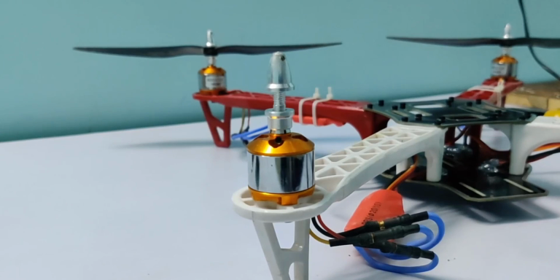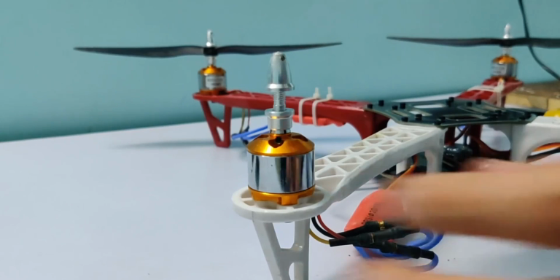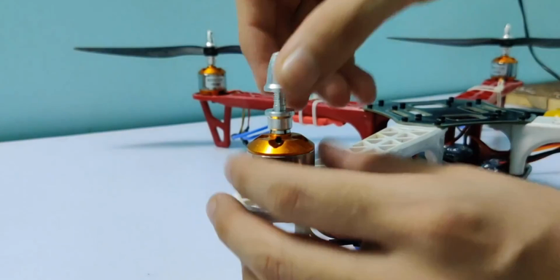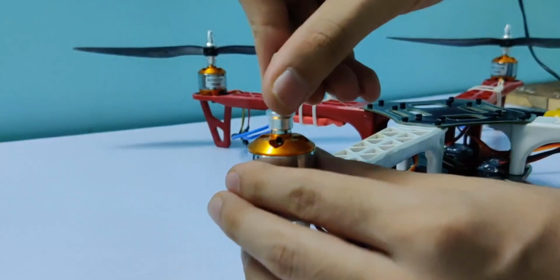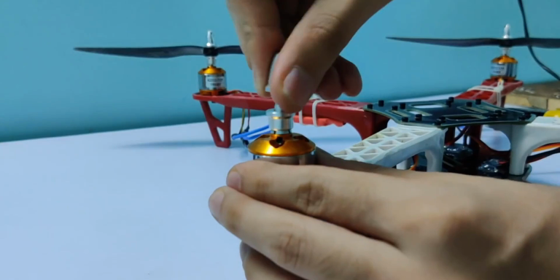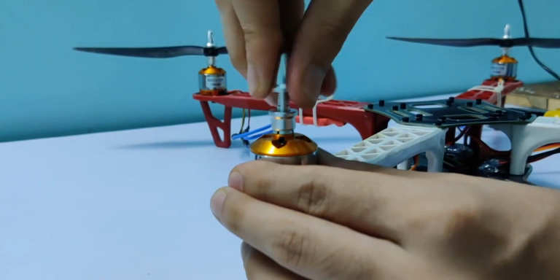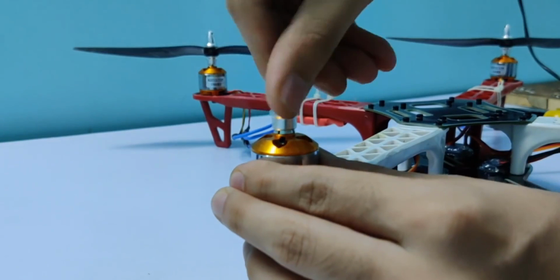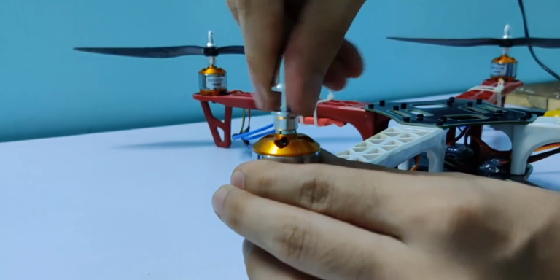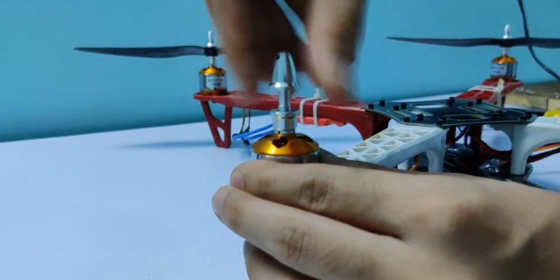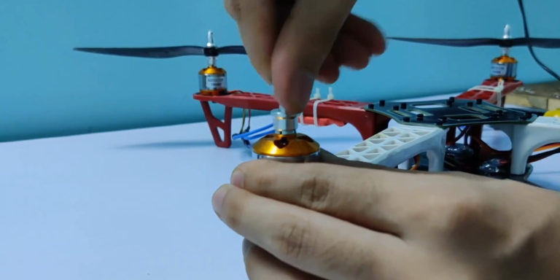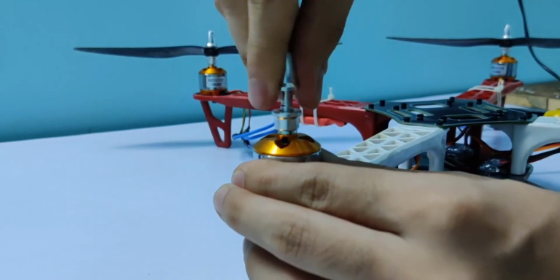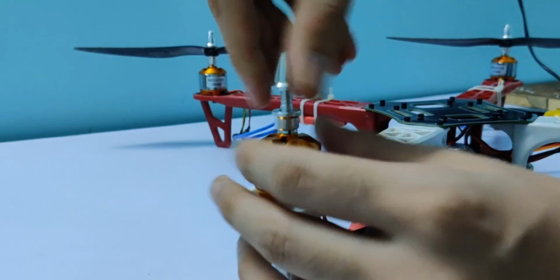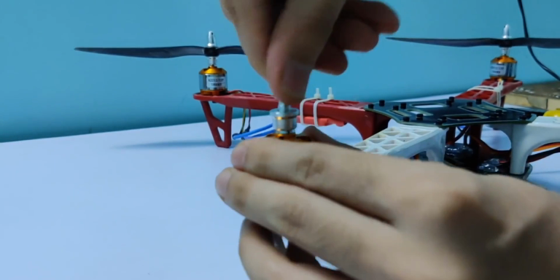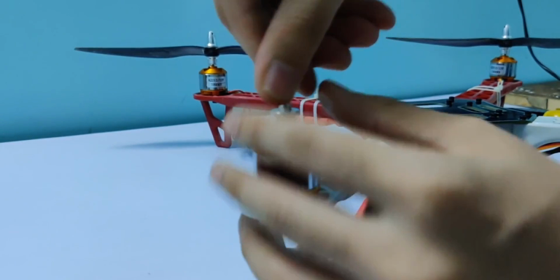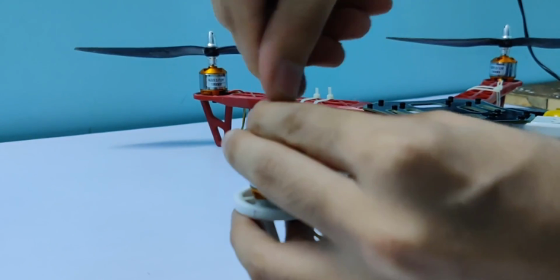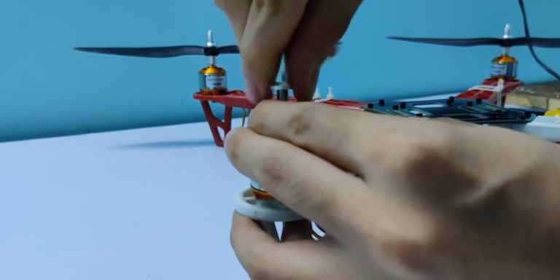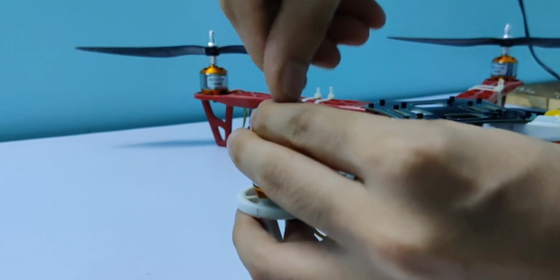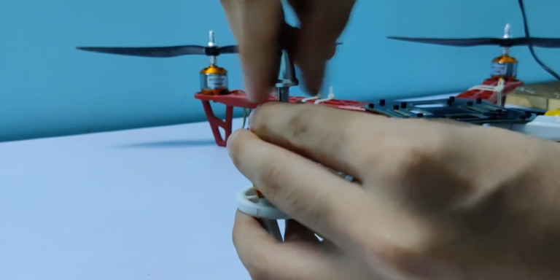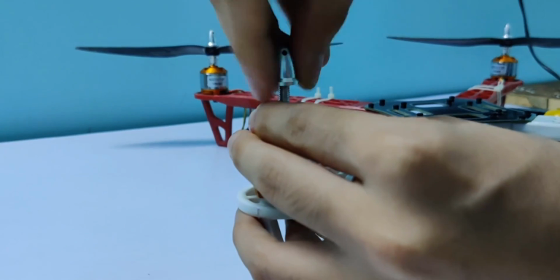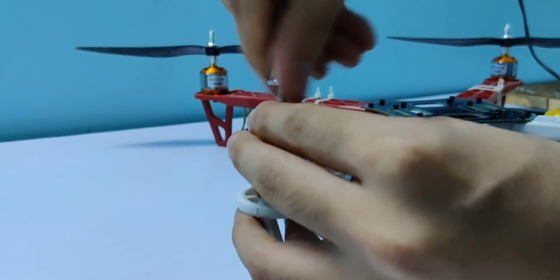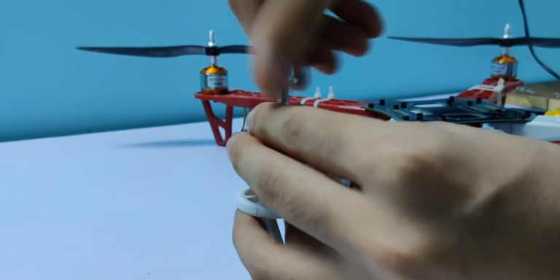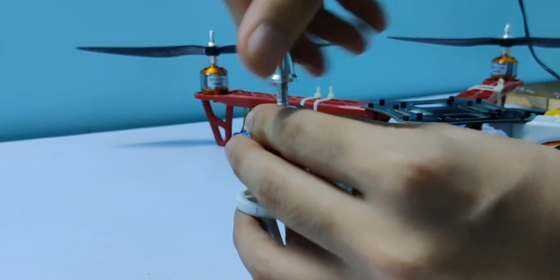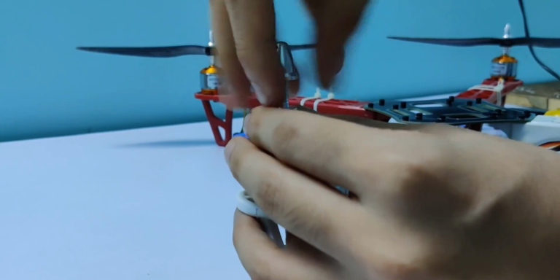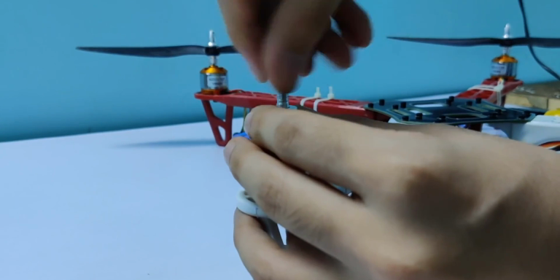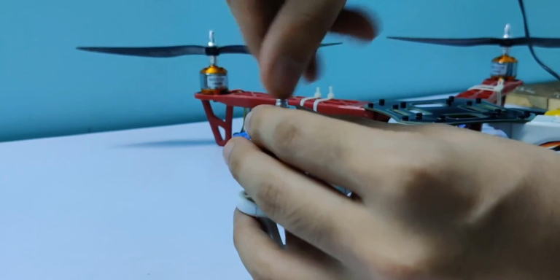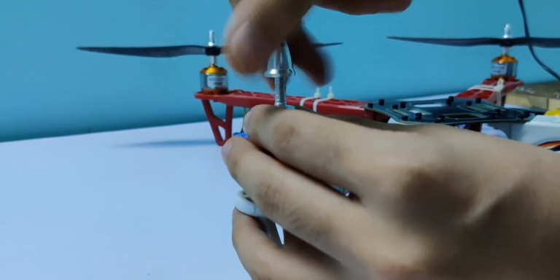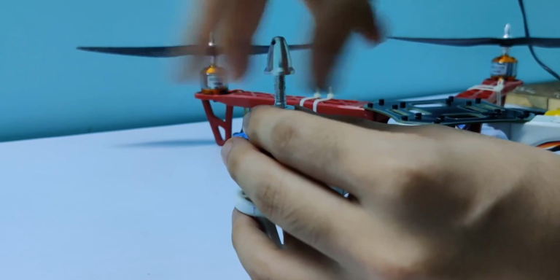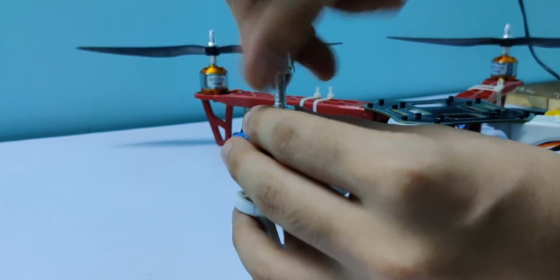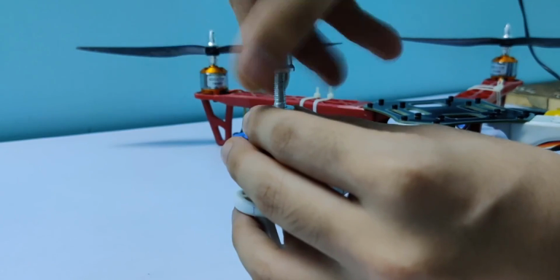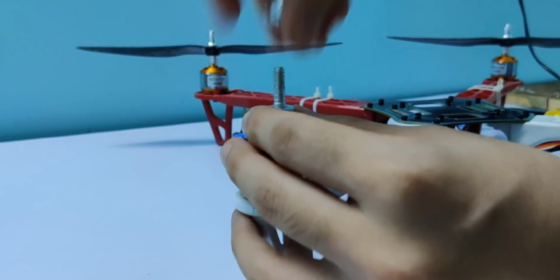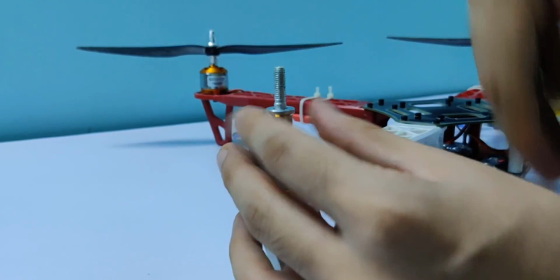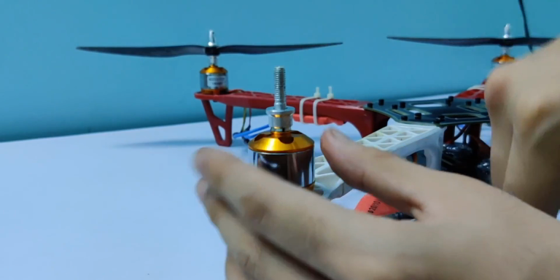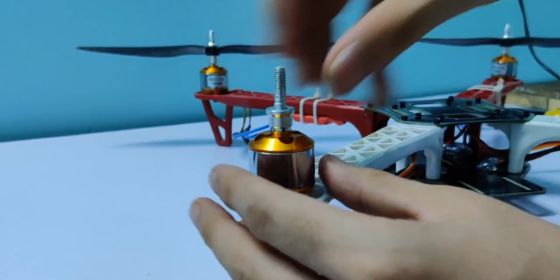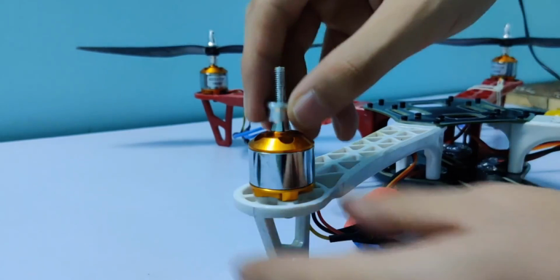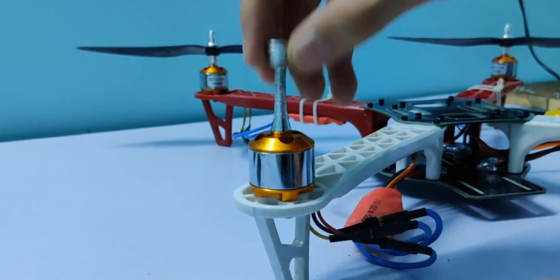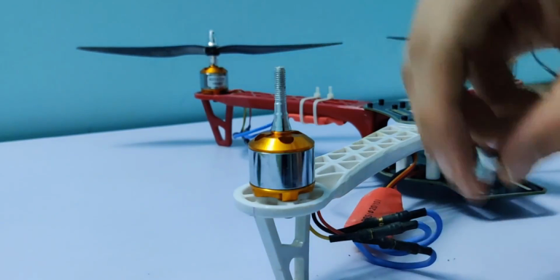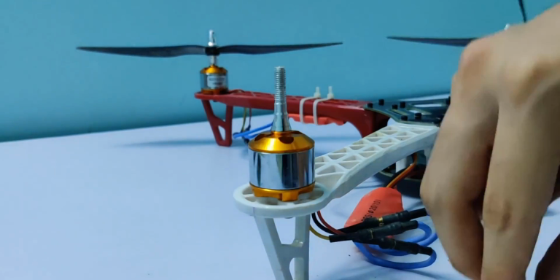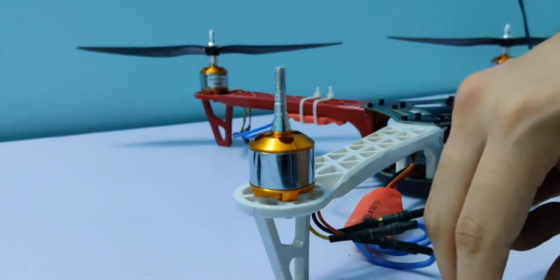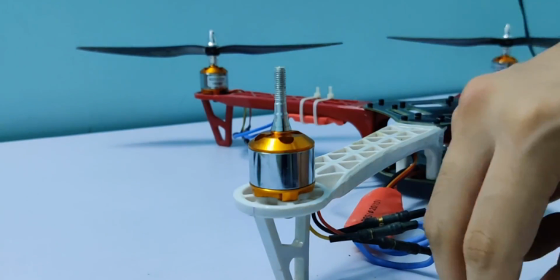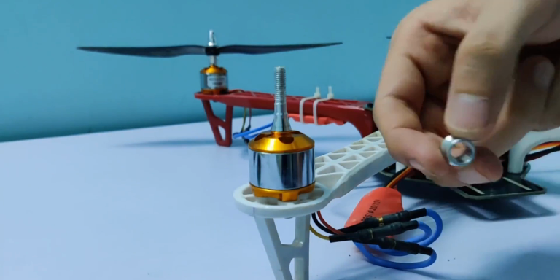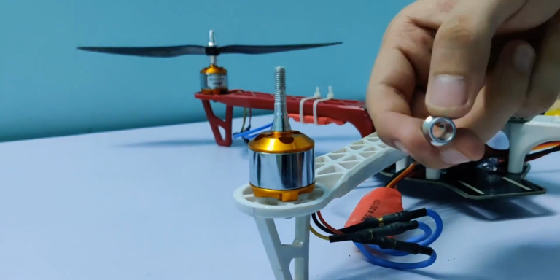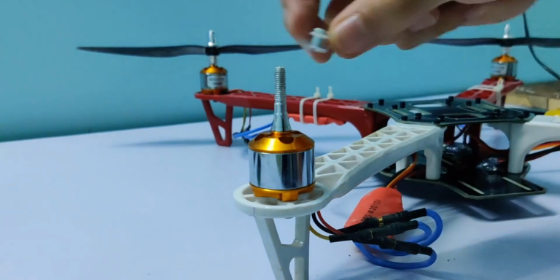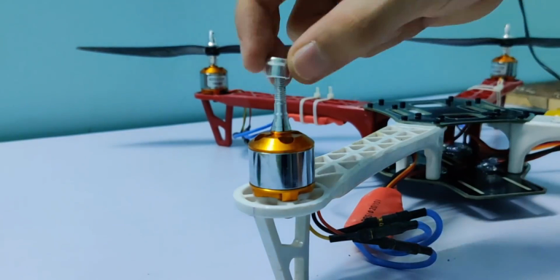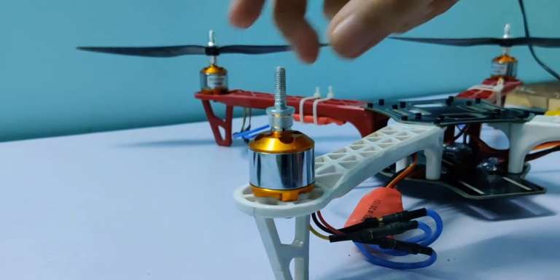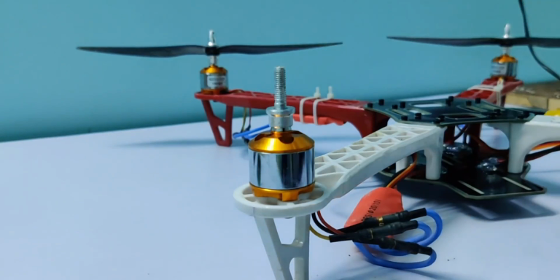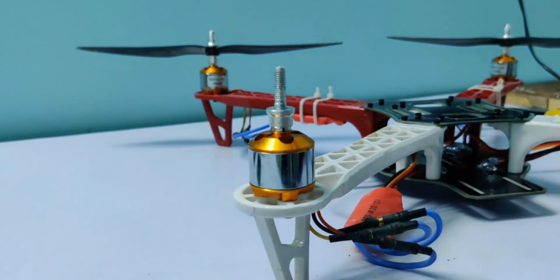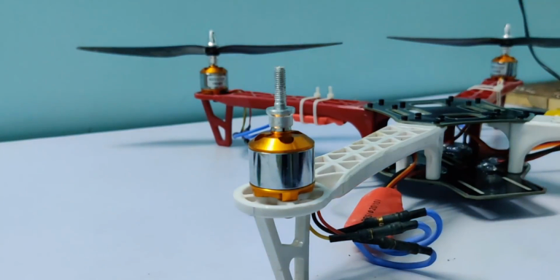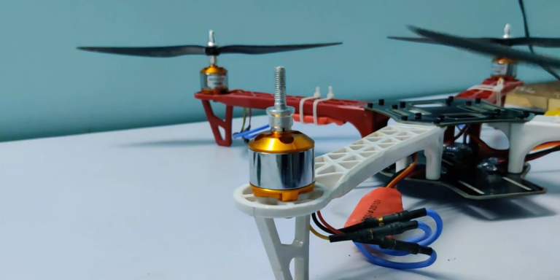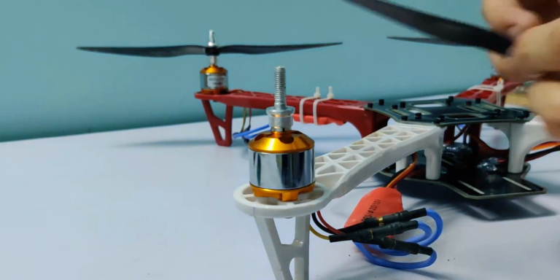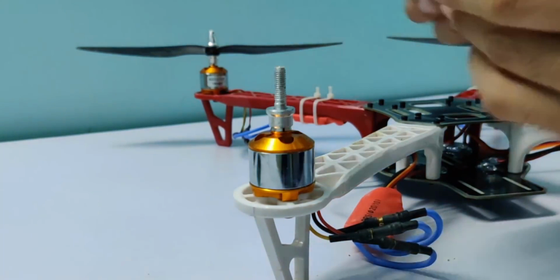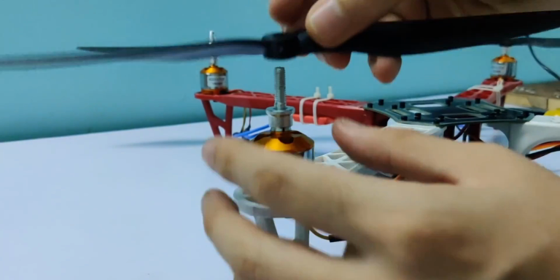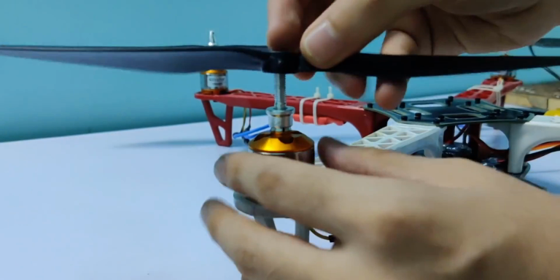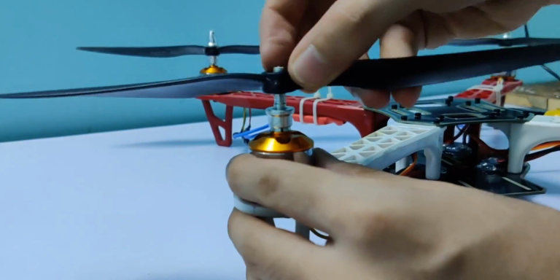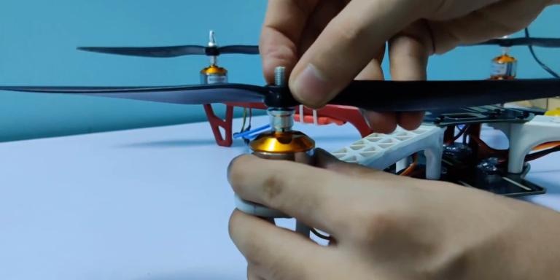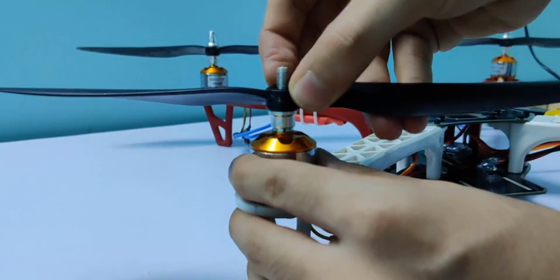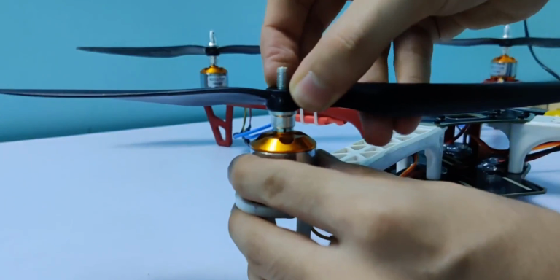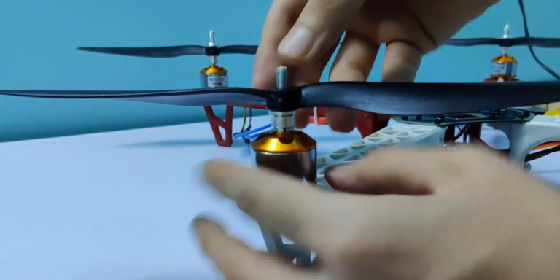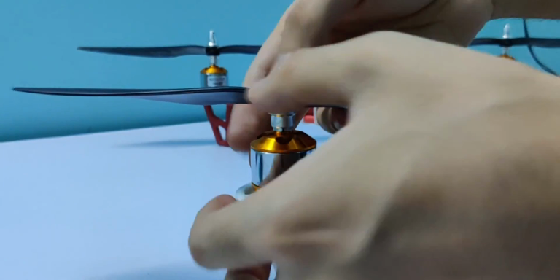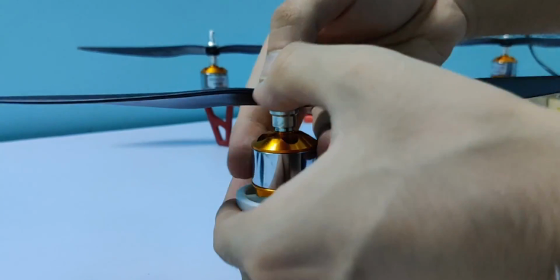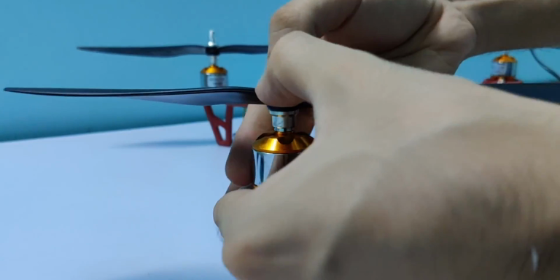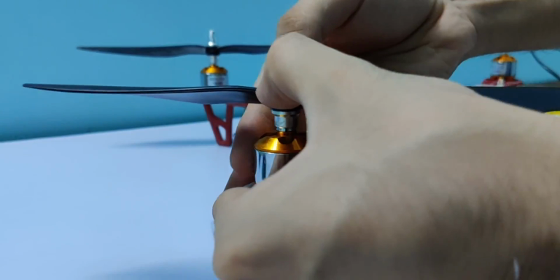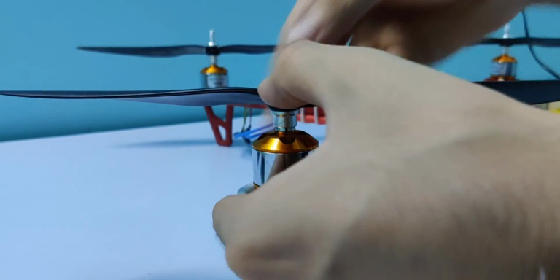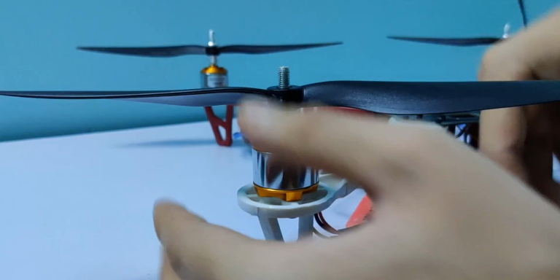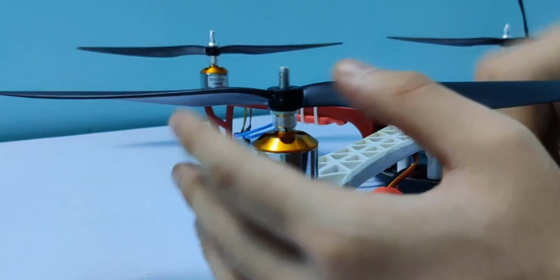Now you are ready to attach the propellers. Make sure the propellers push the air downwards, and then you are ready to fly.